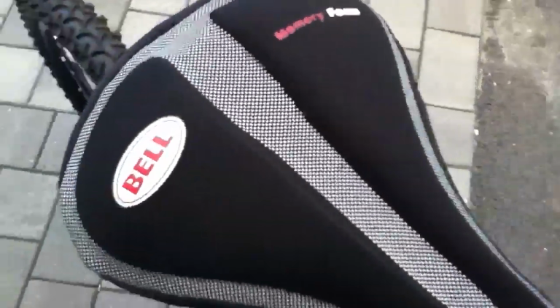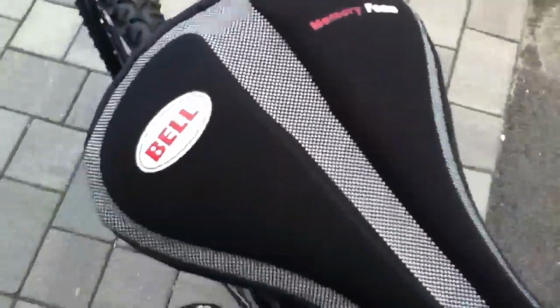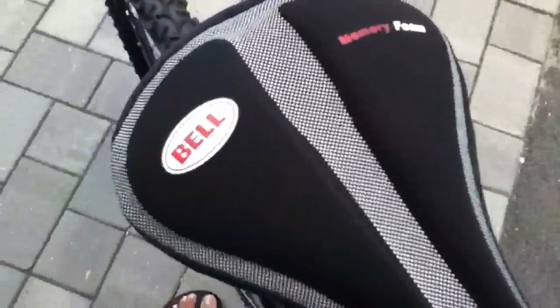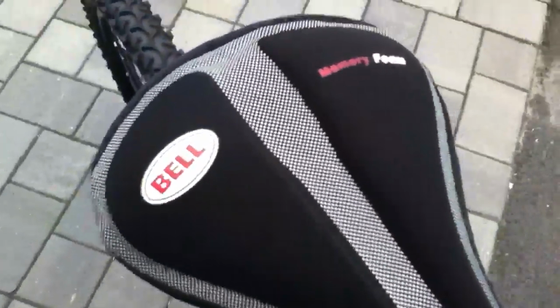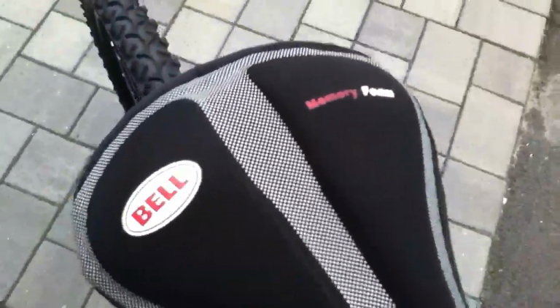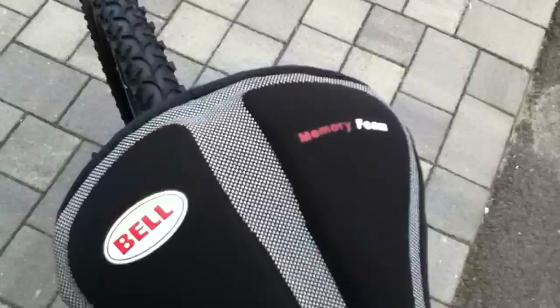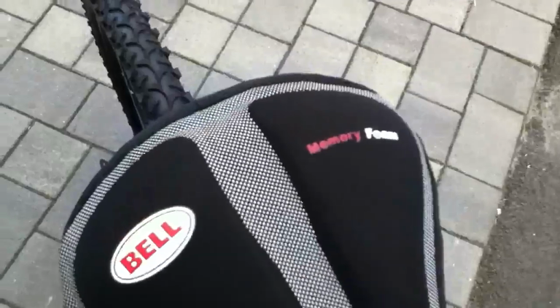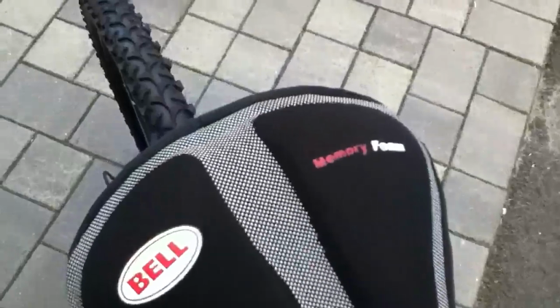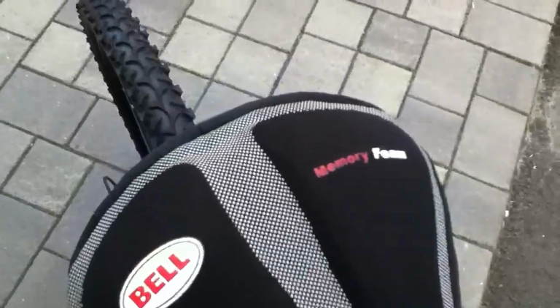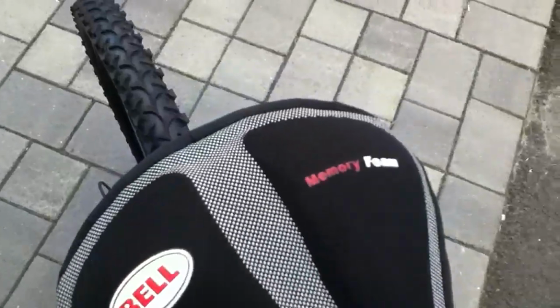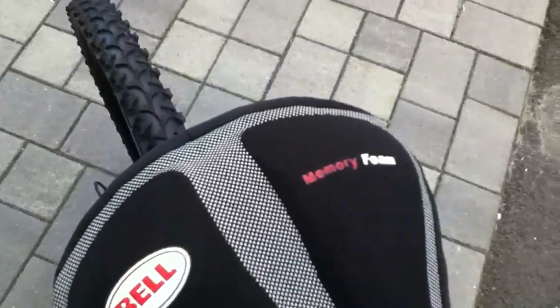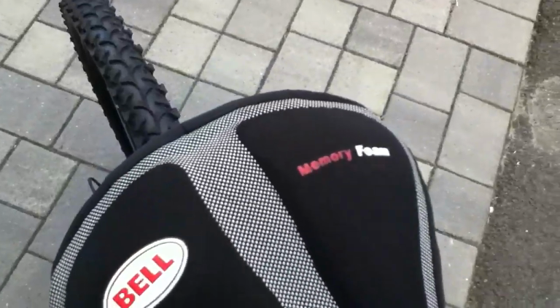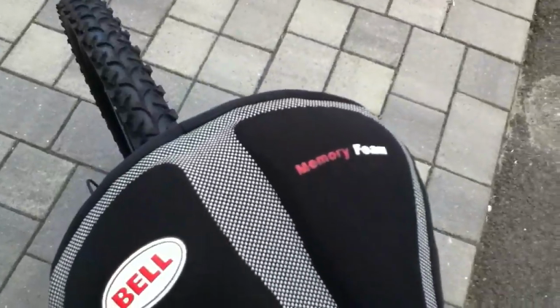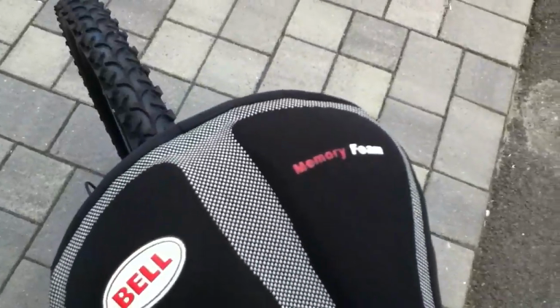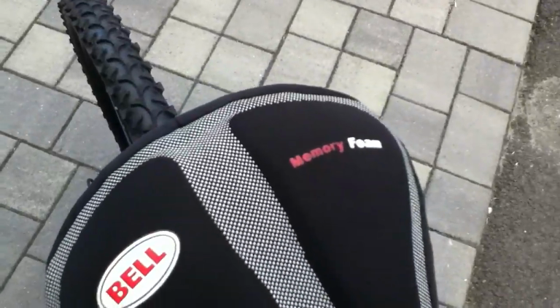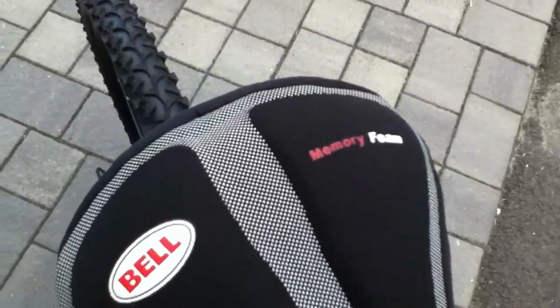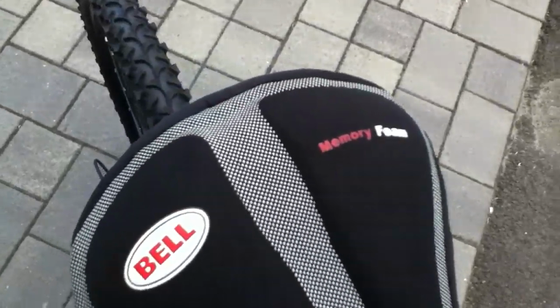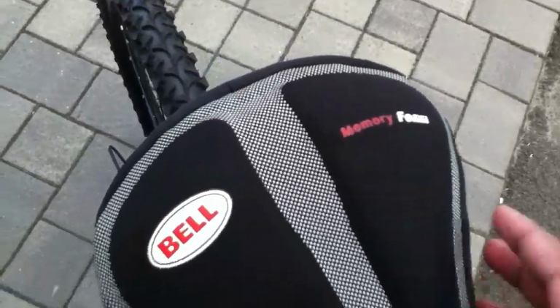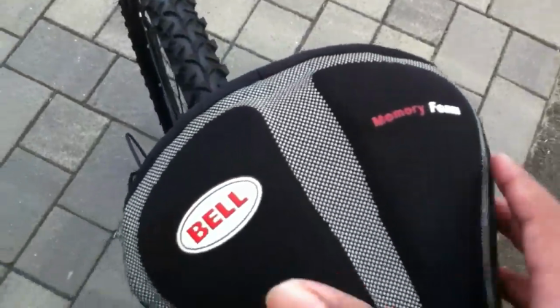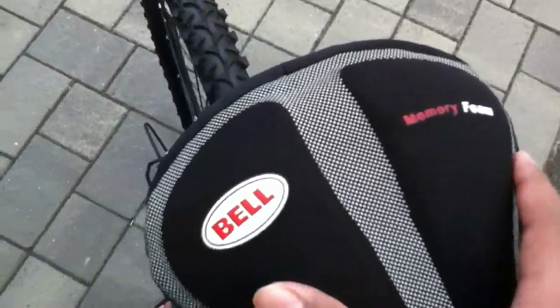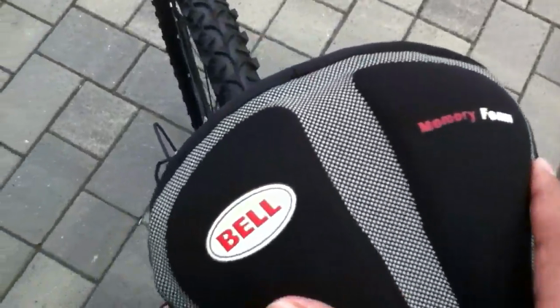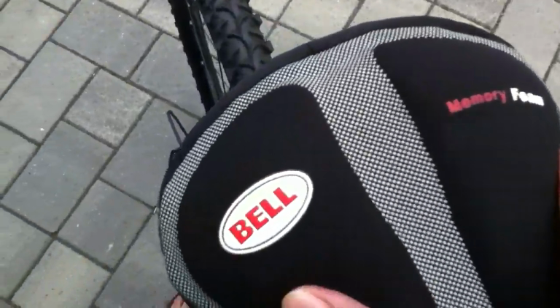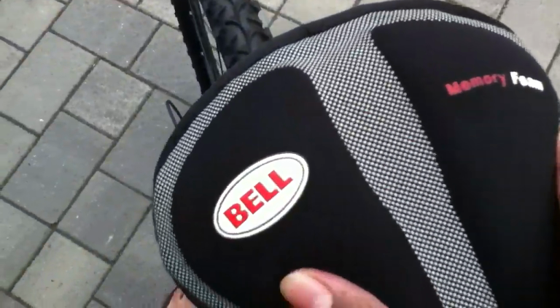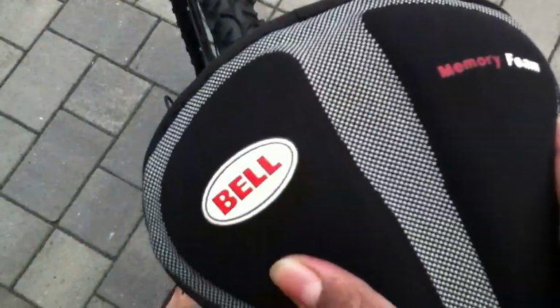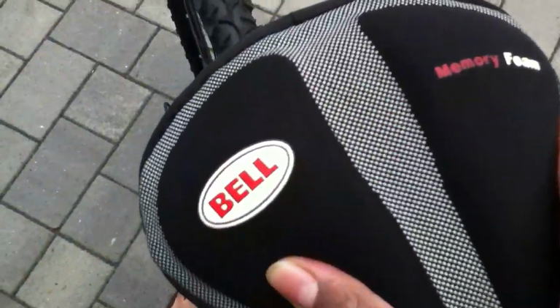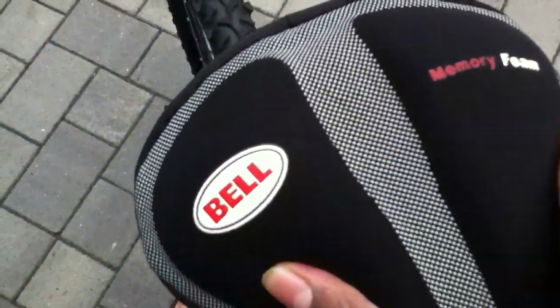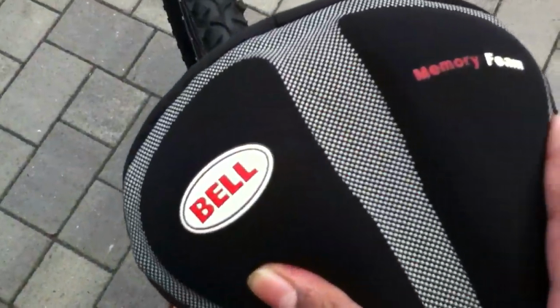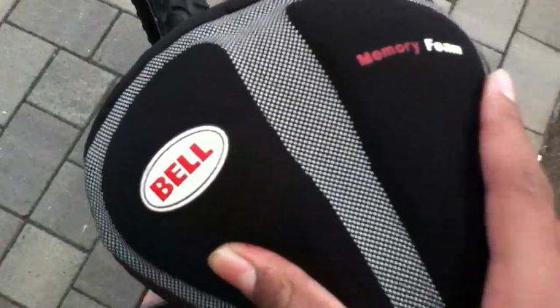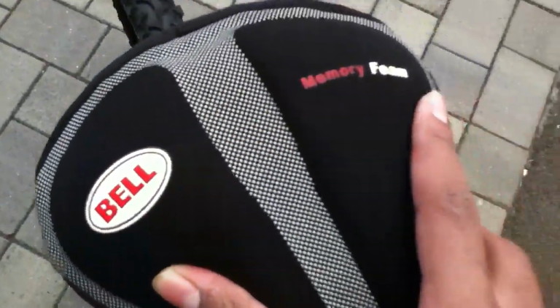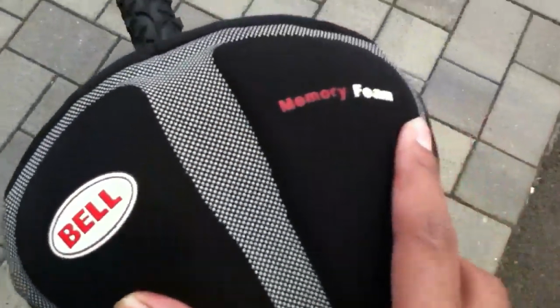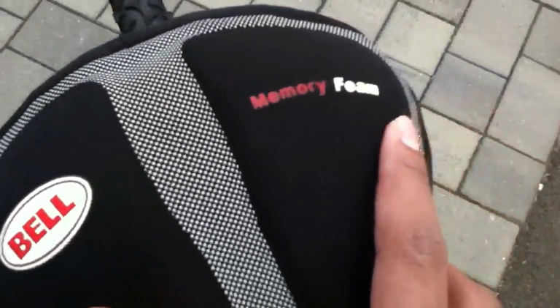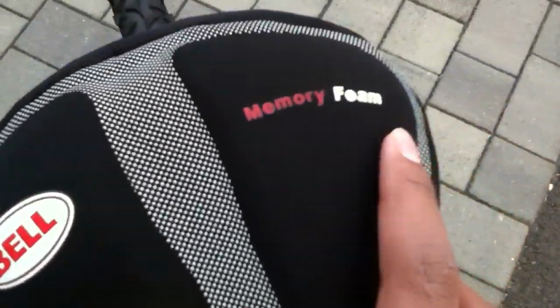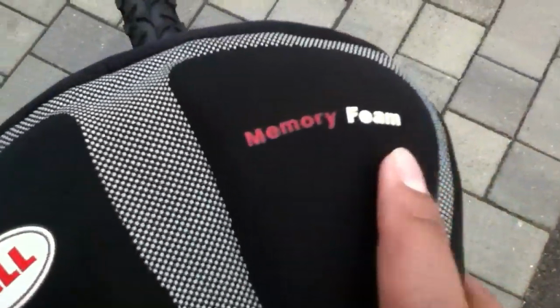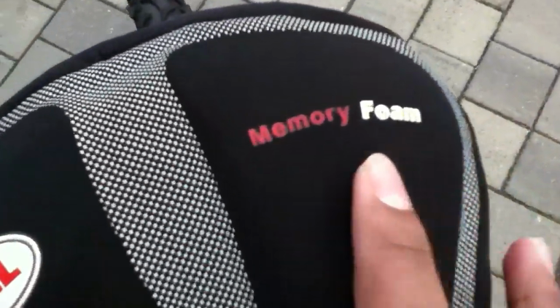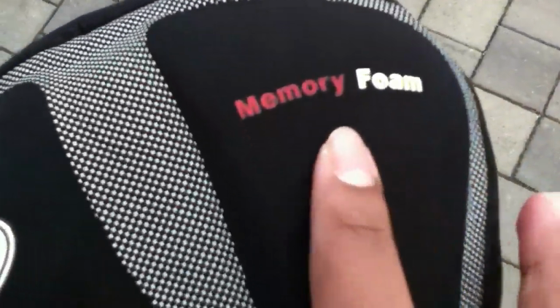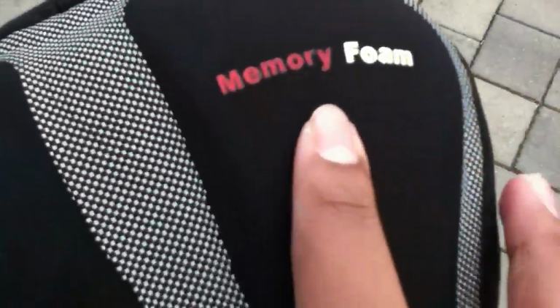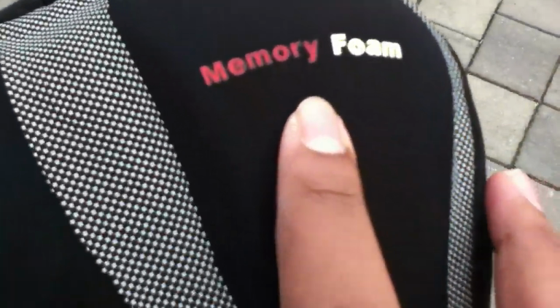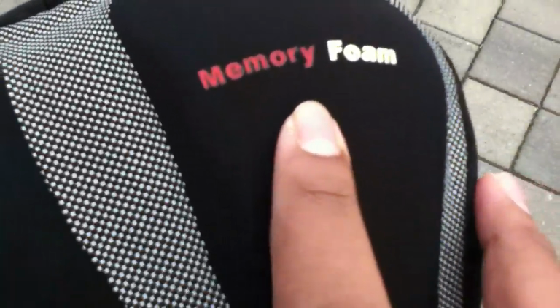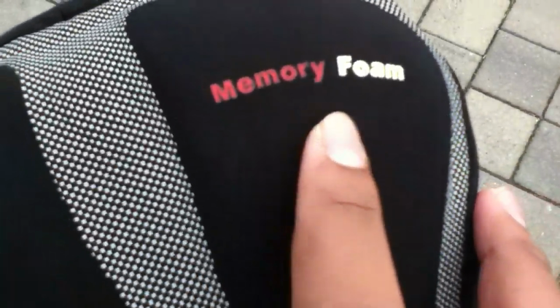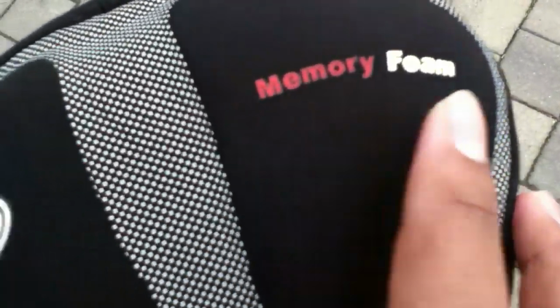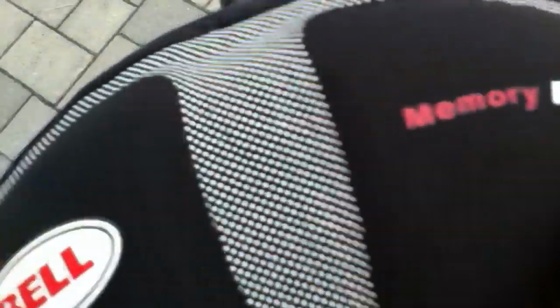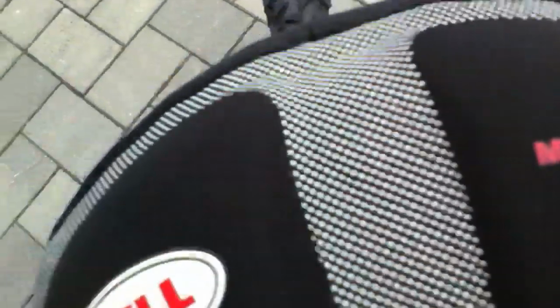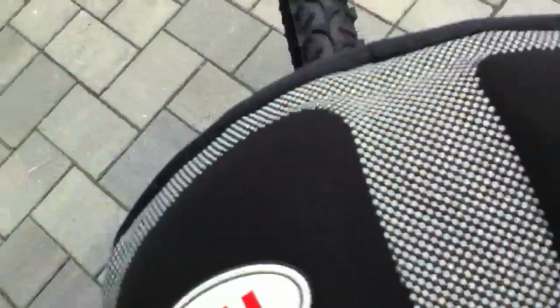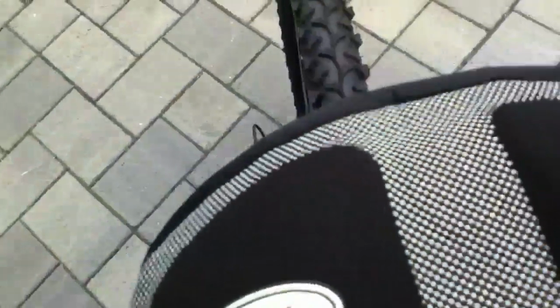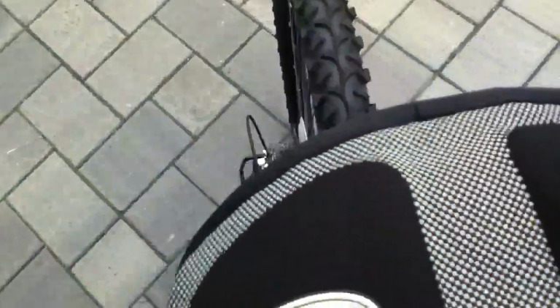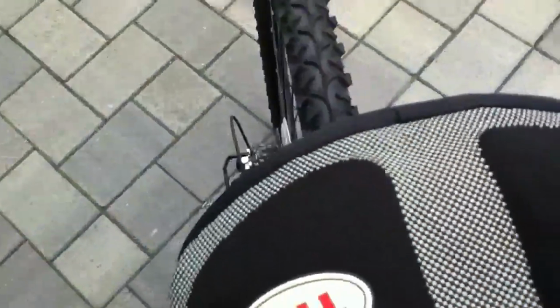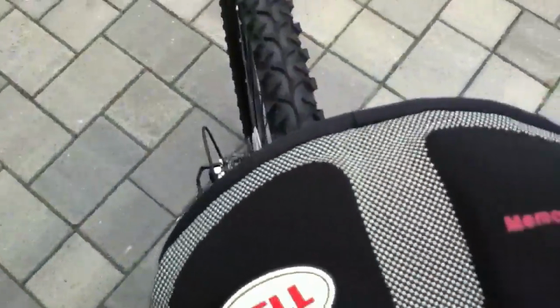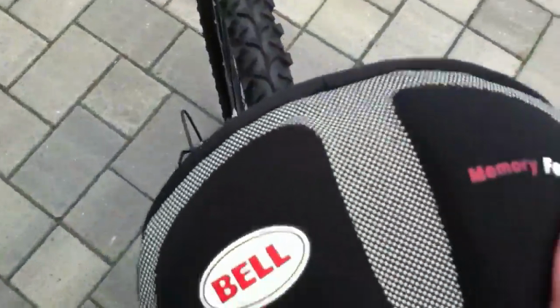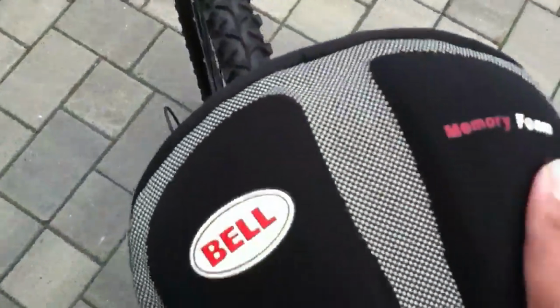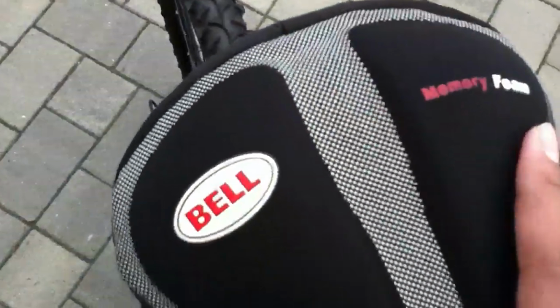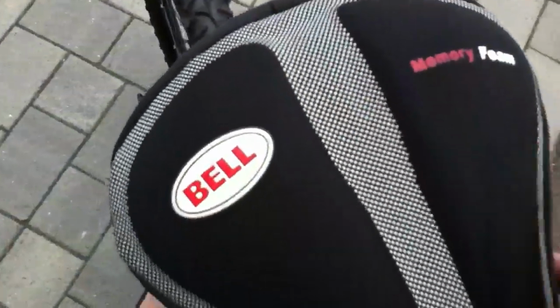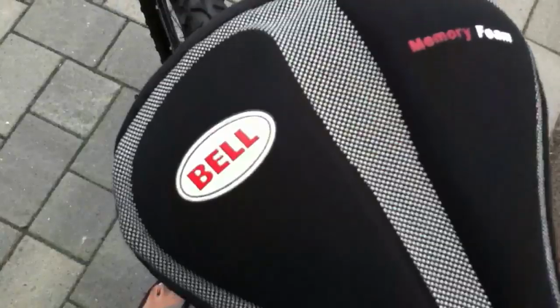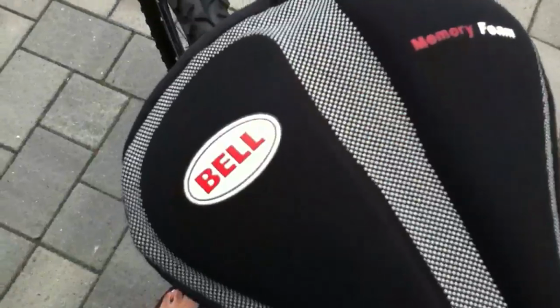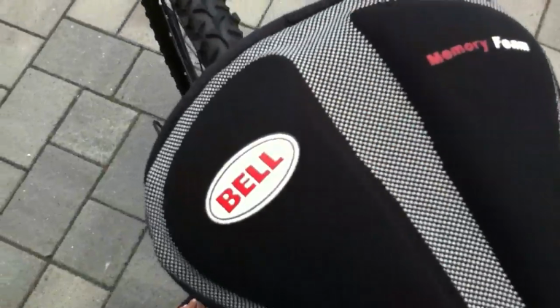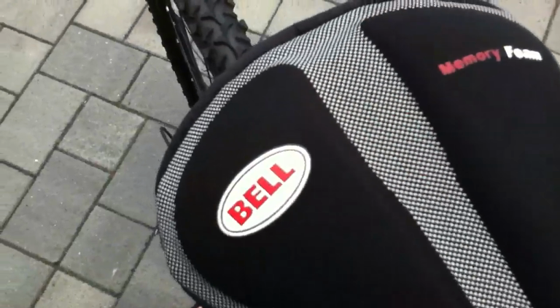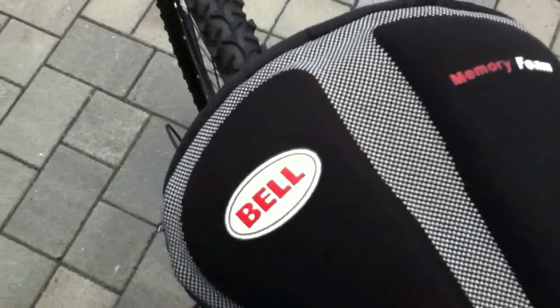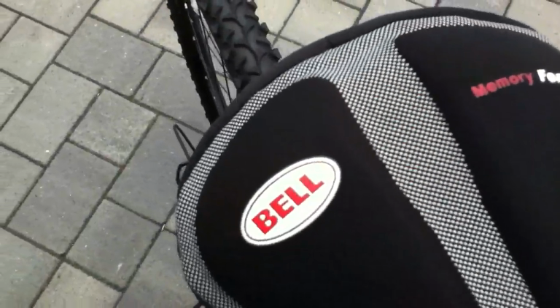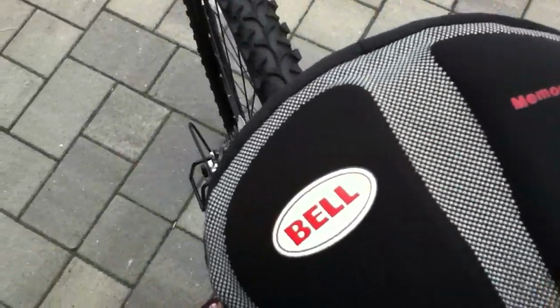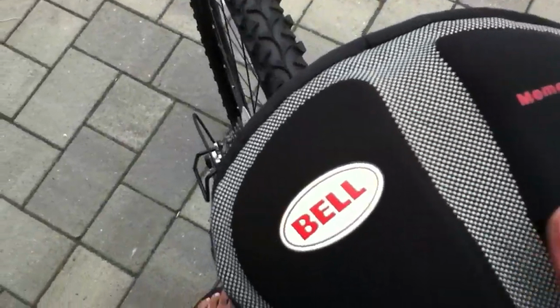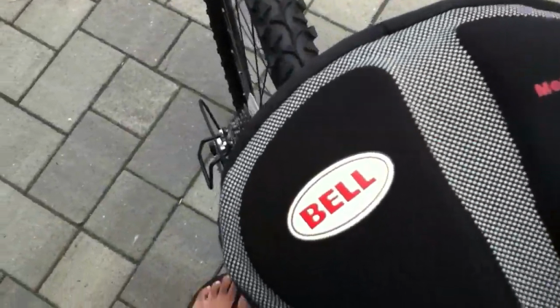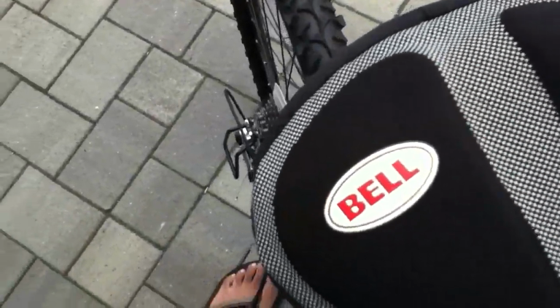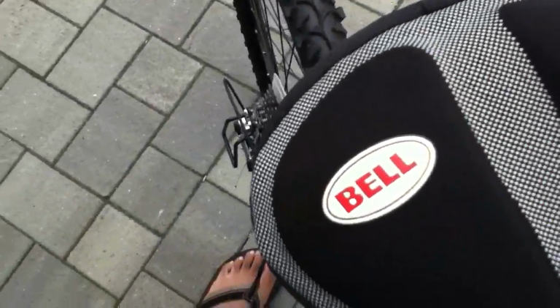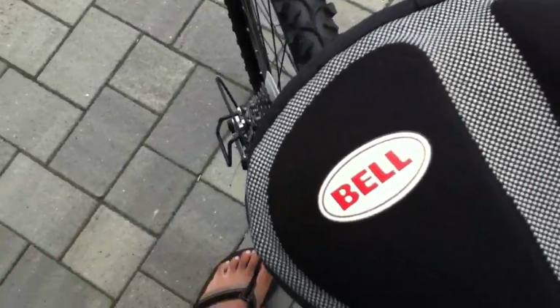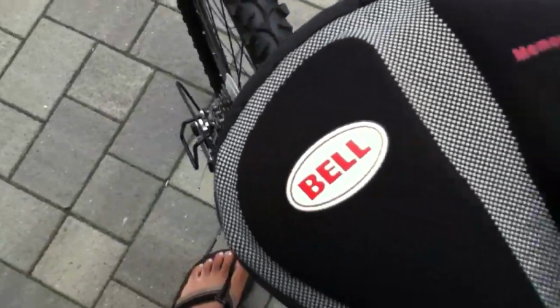This seat did not come with the bike — I bought it separately. It's made out of memory foam, so it's pretty comfortable.